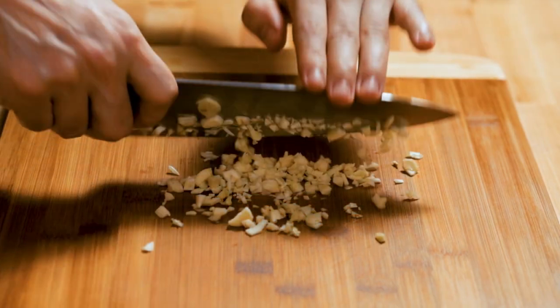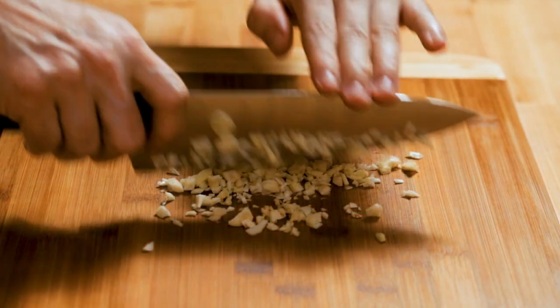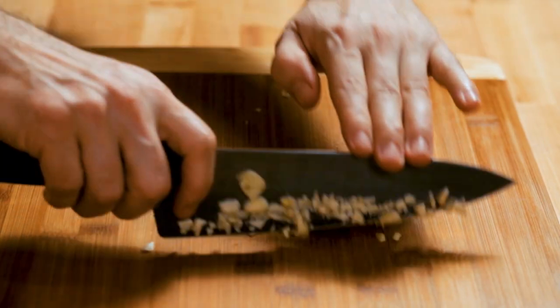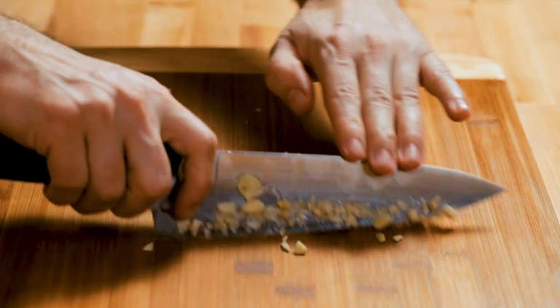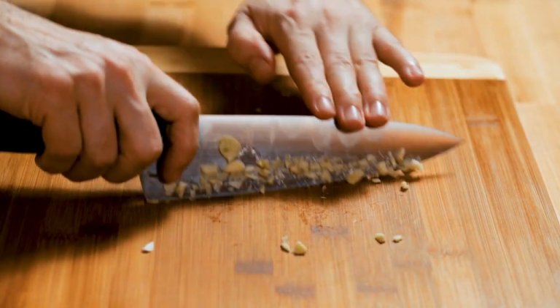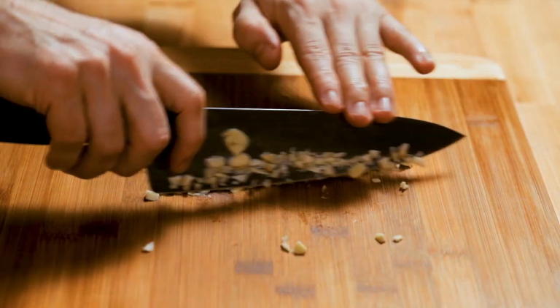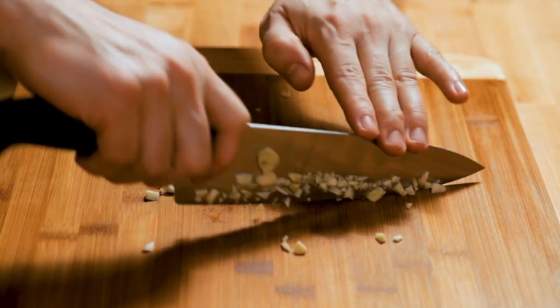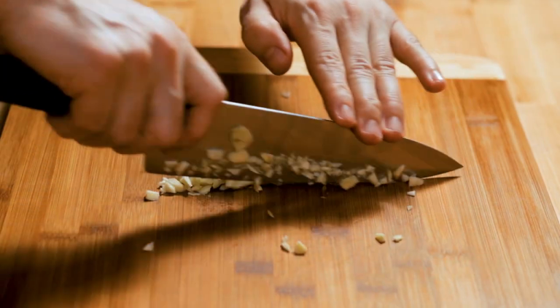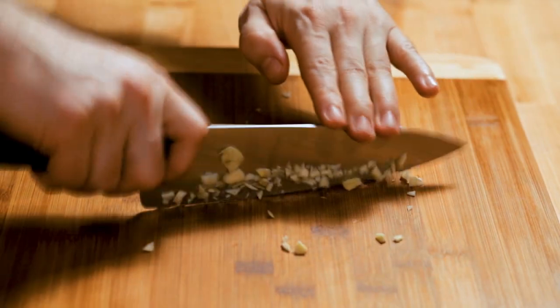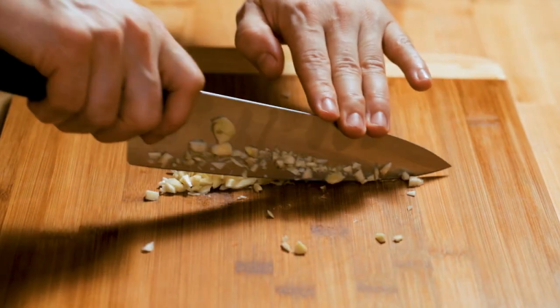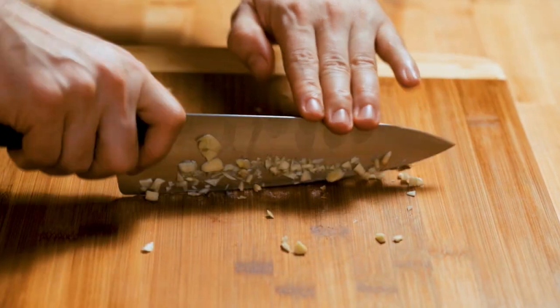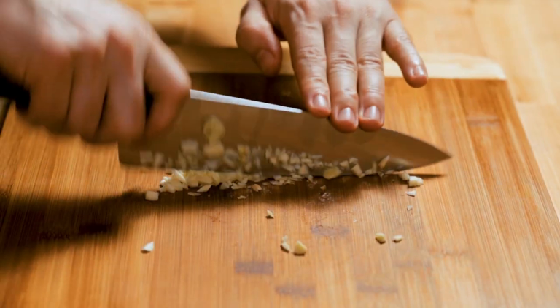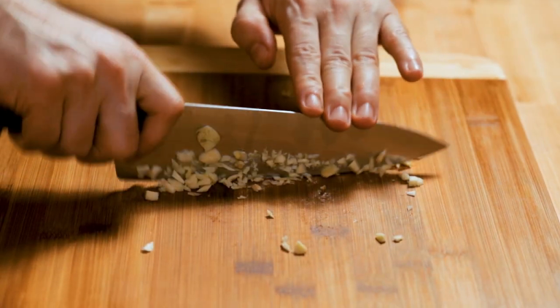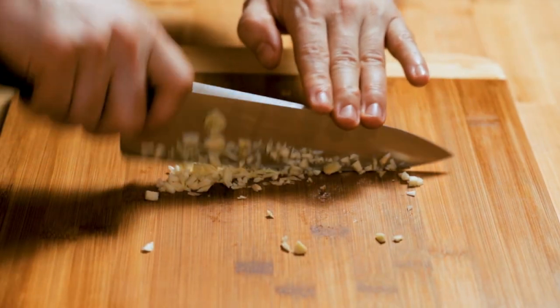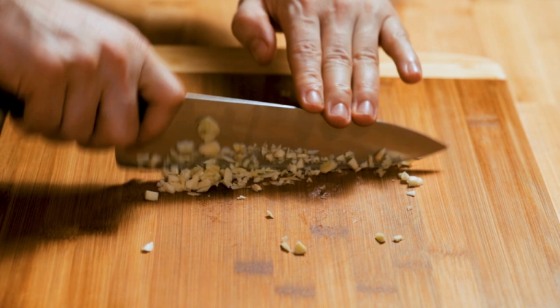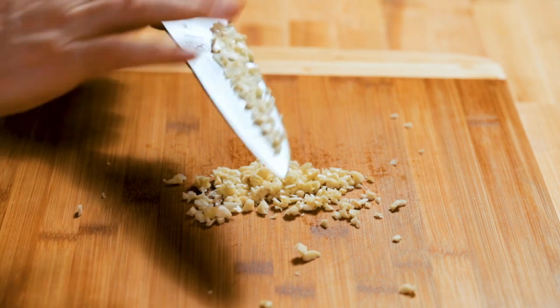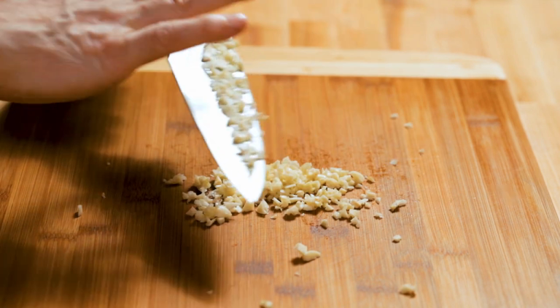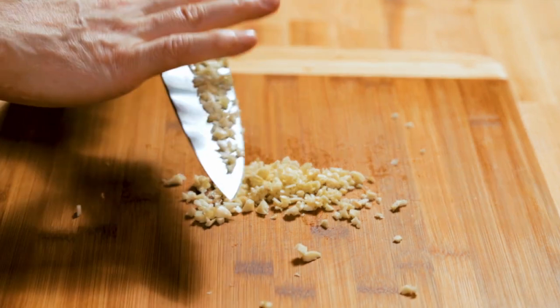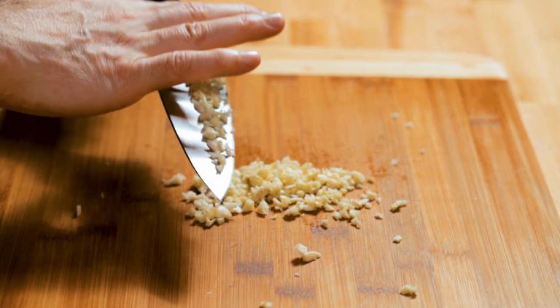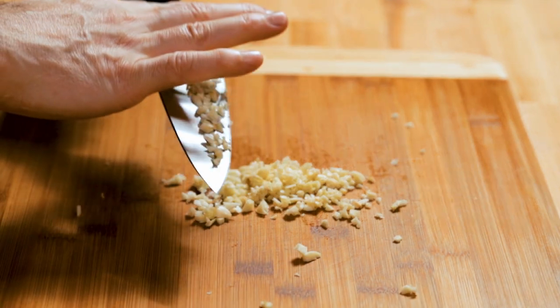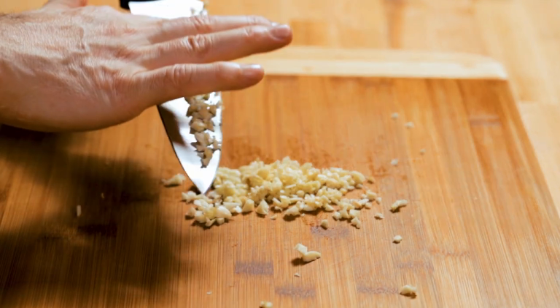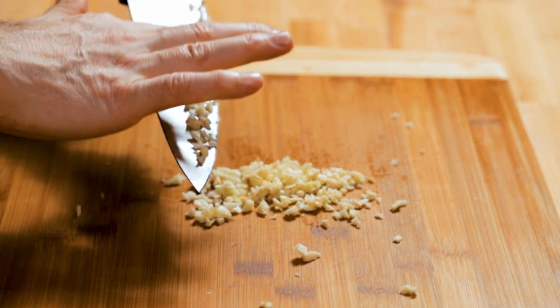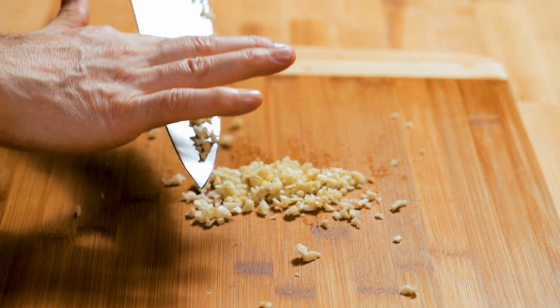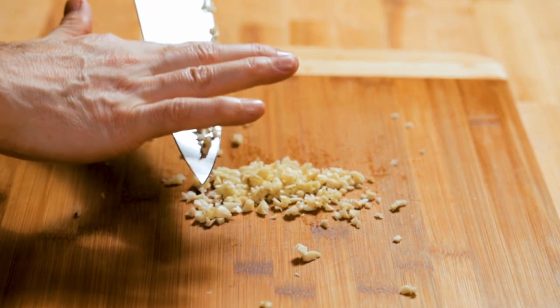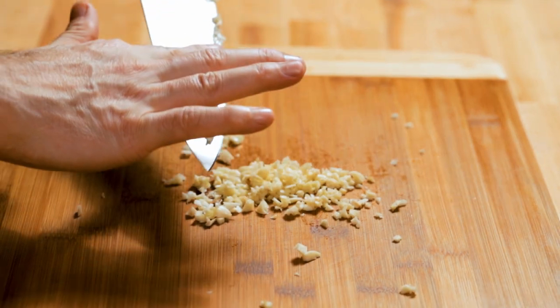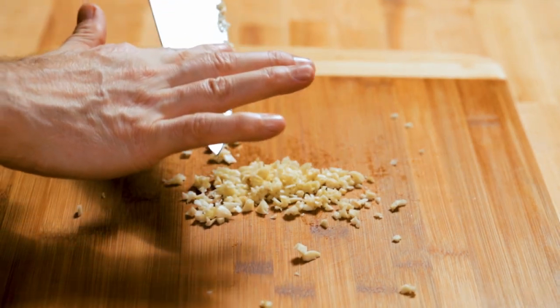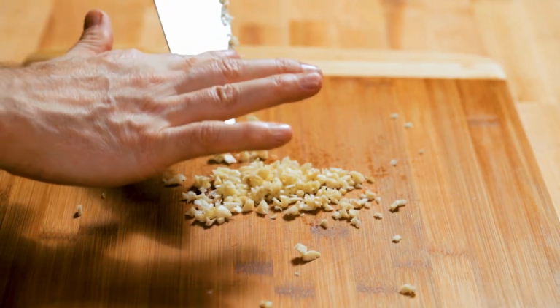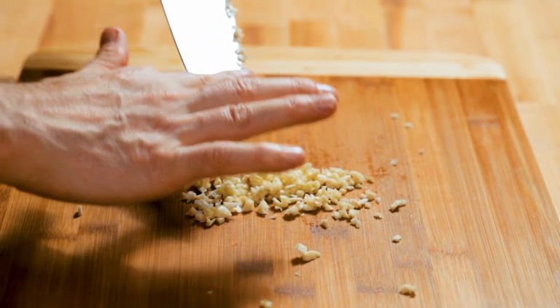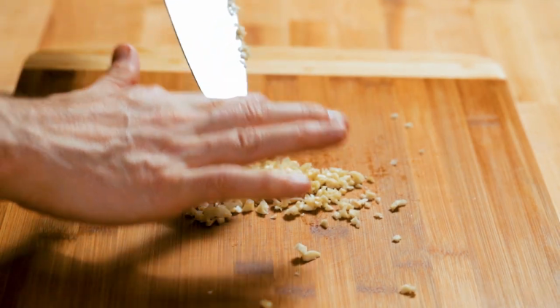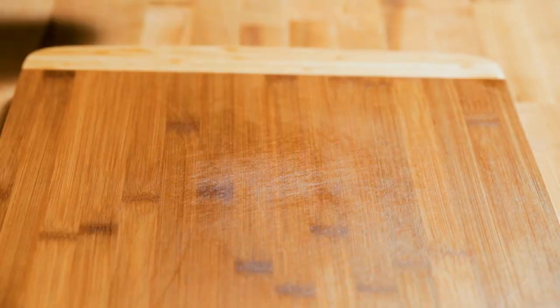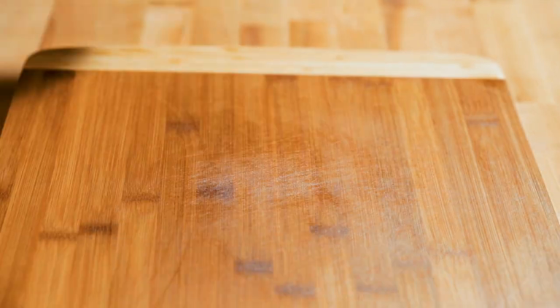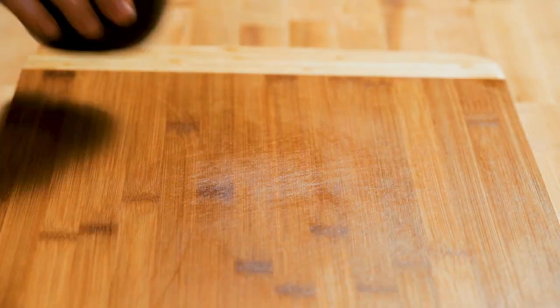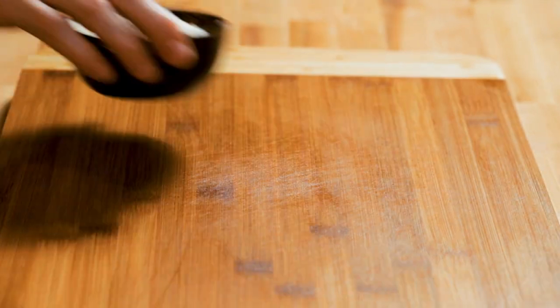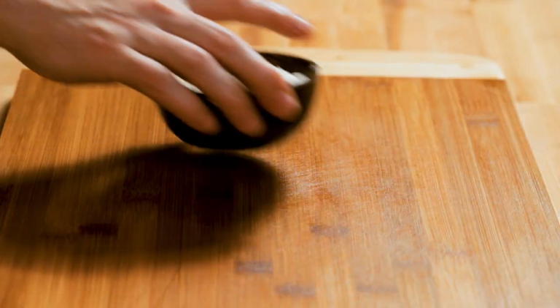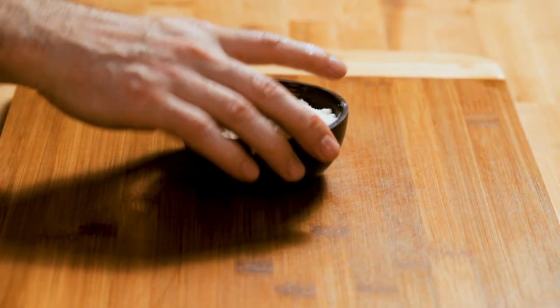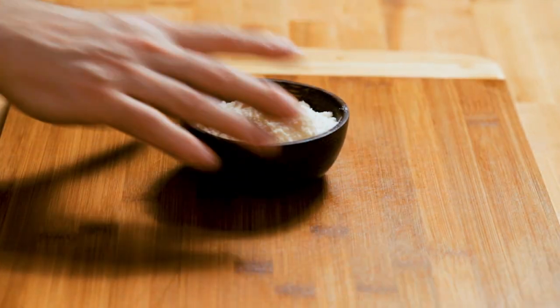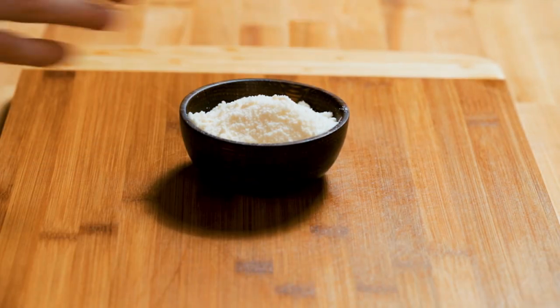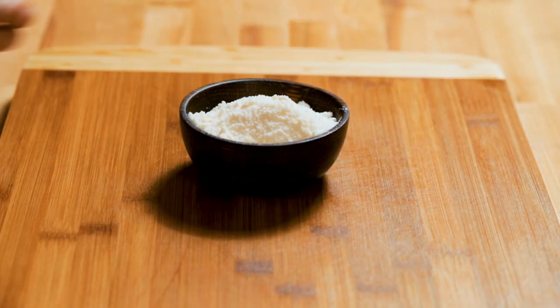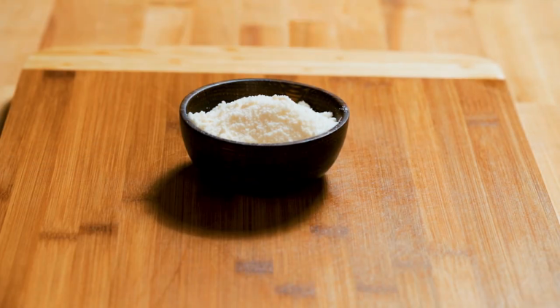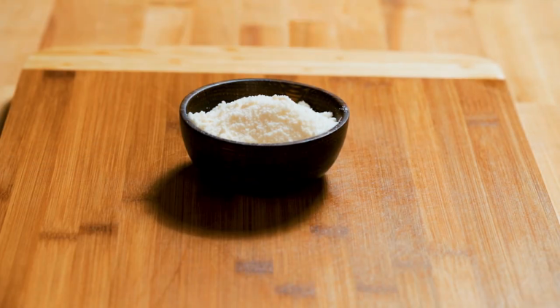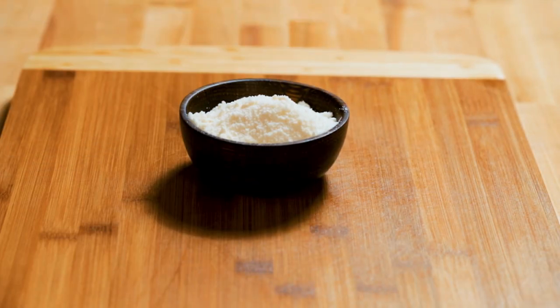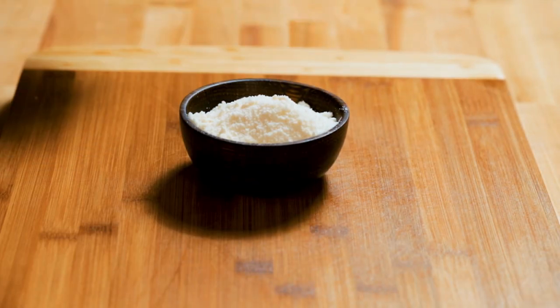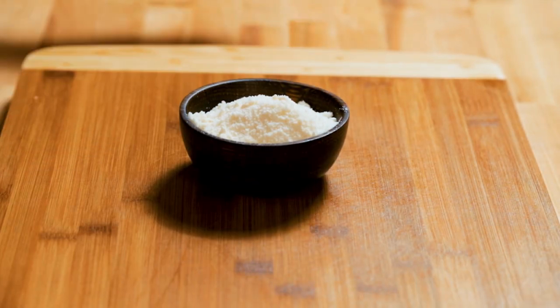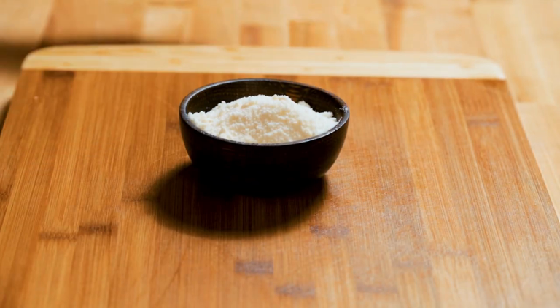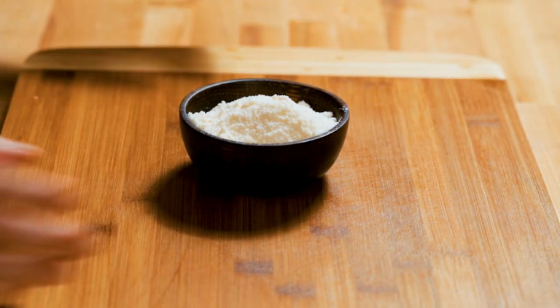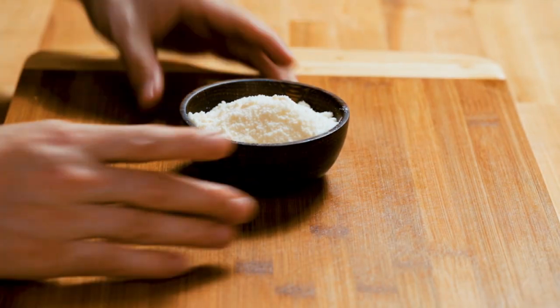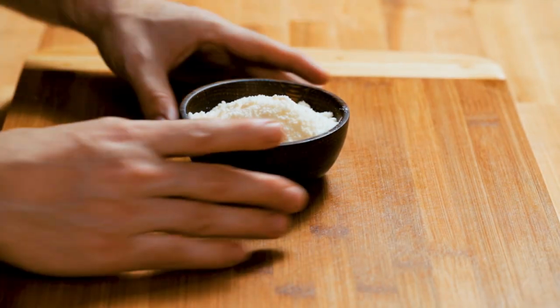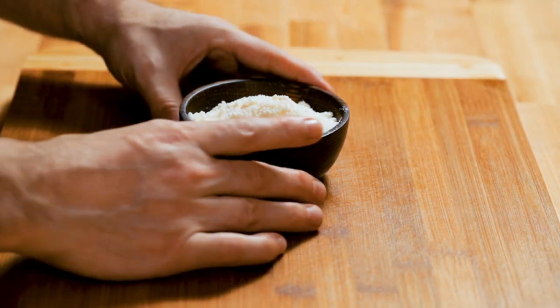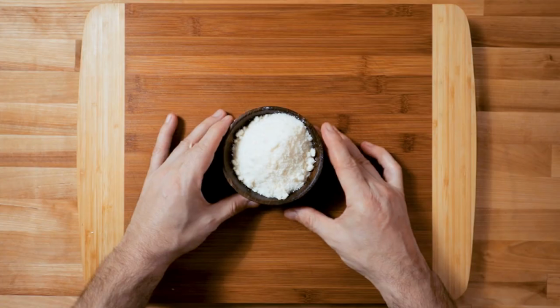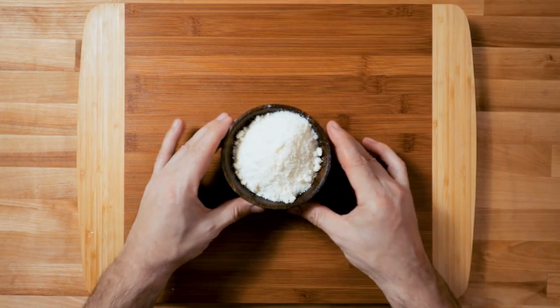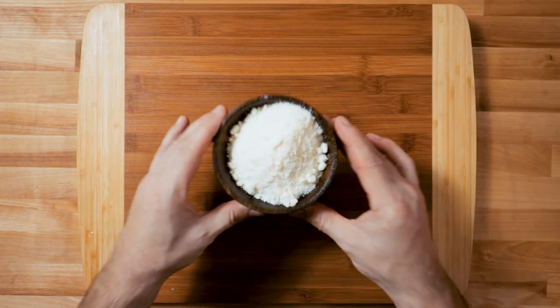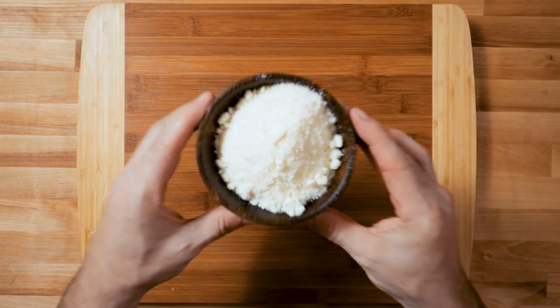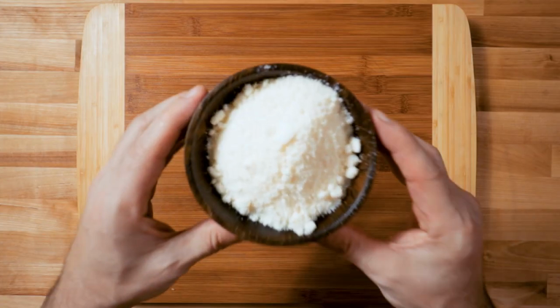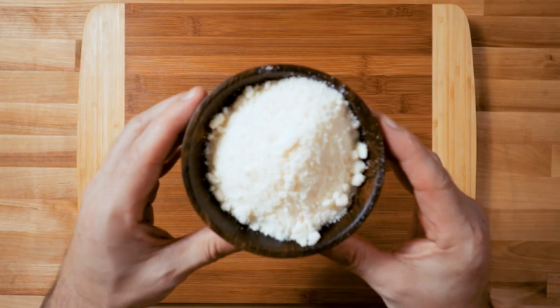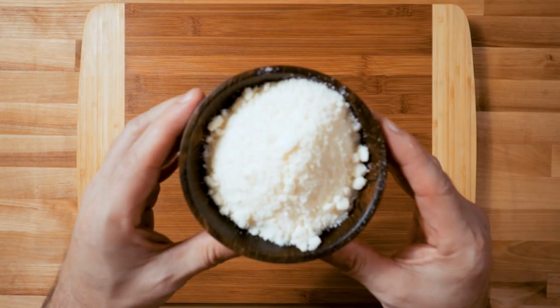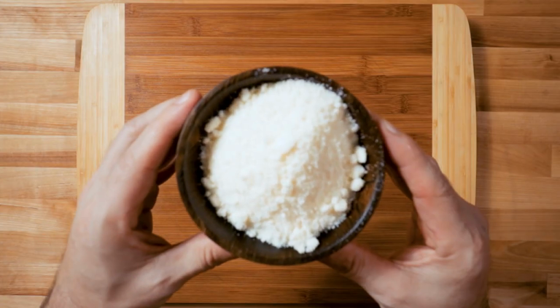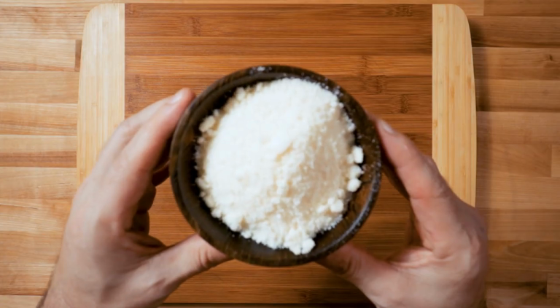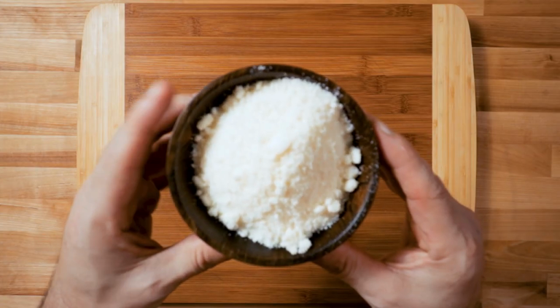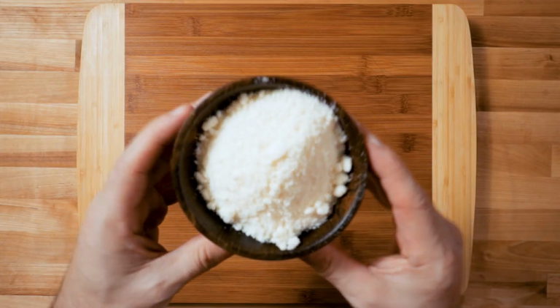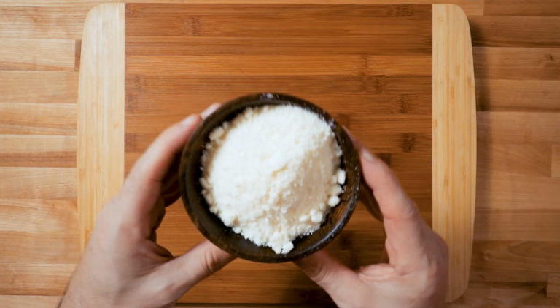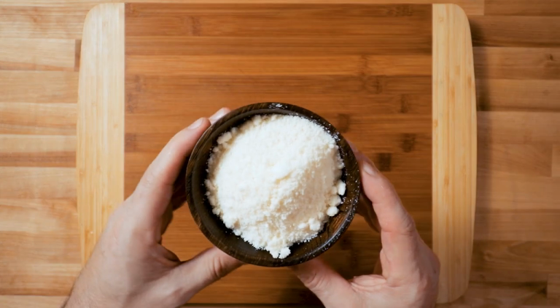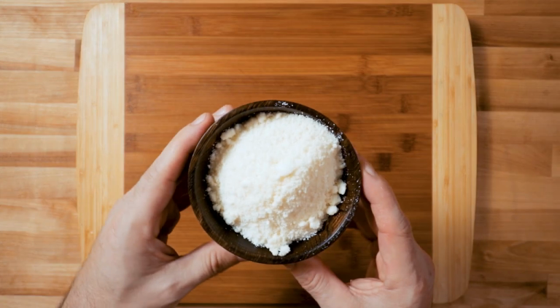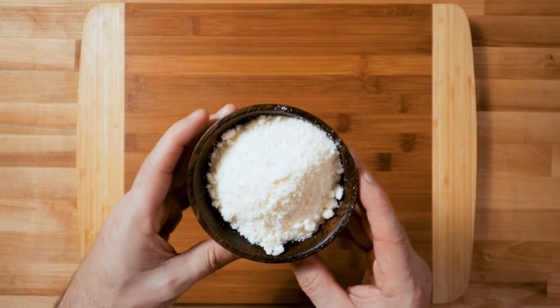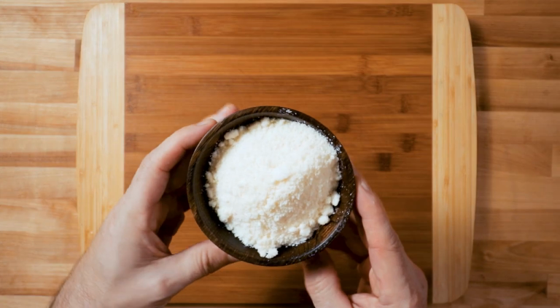Garlic — use a bunch, doesn't have to be exact. I'm chopping it fine, but you know, a garlic press makes it a lot easier if you don't have quick knife skills.